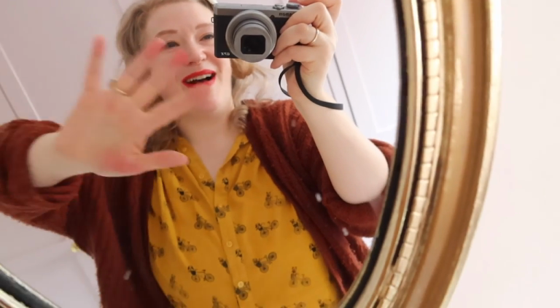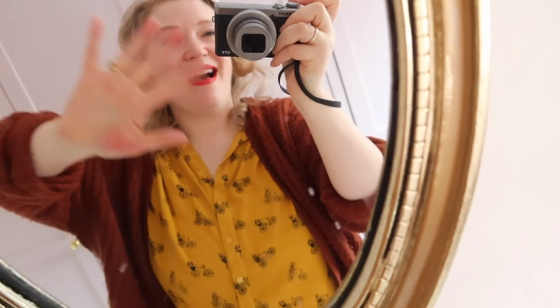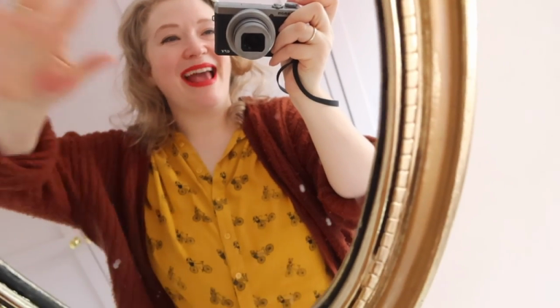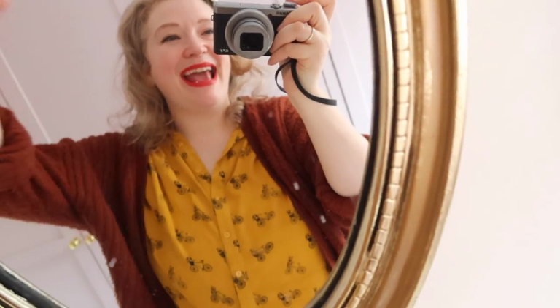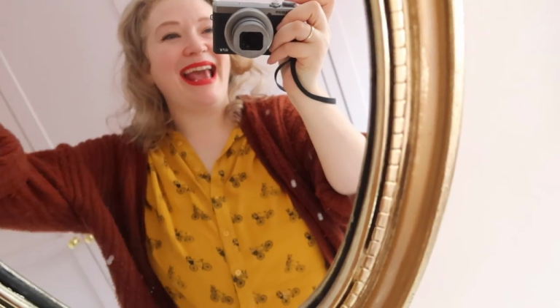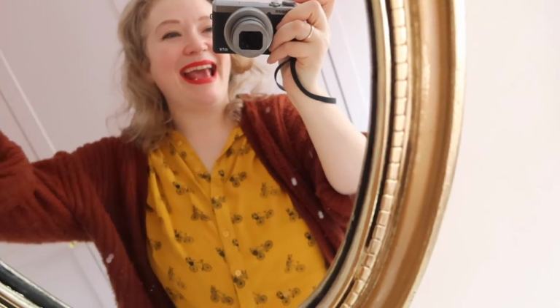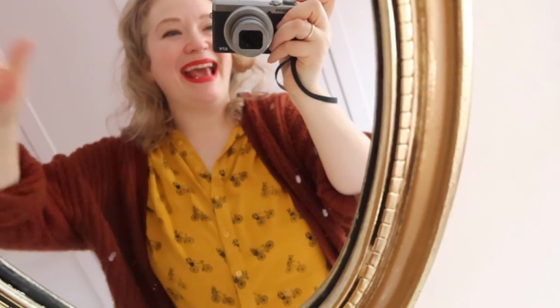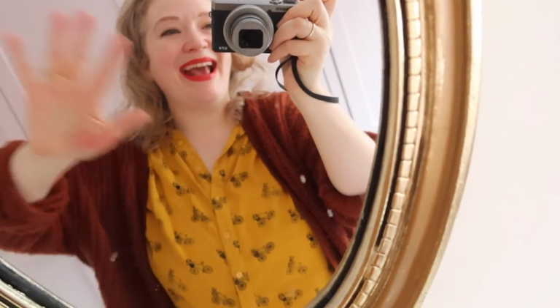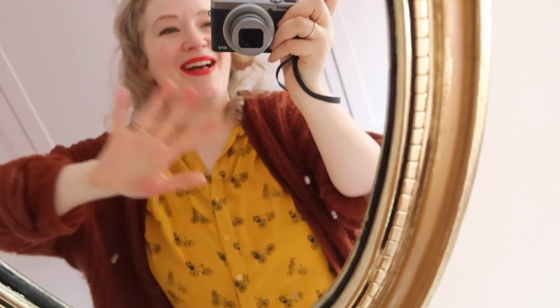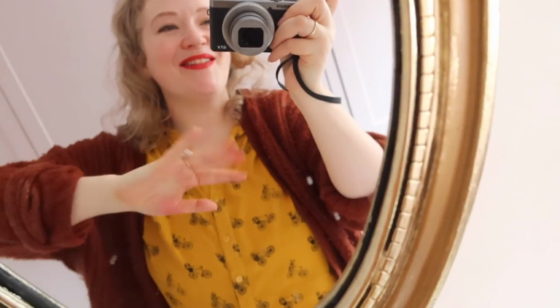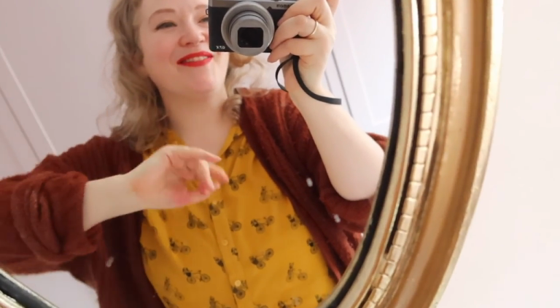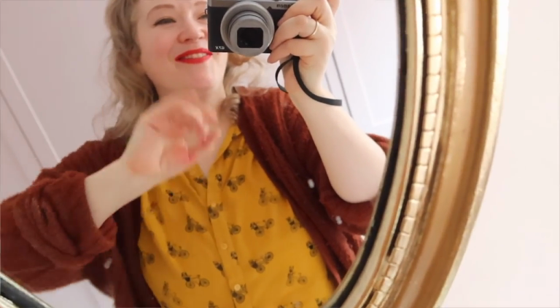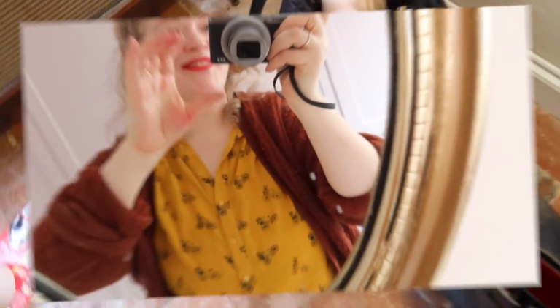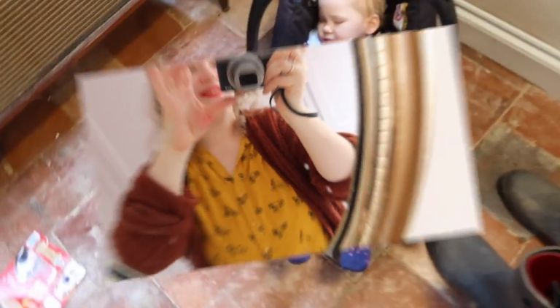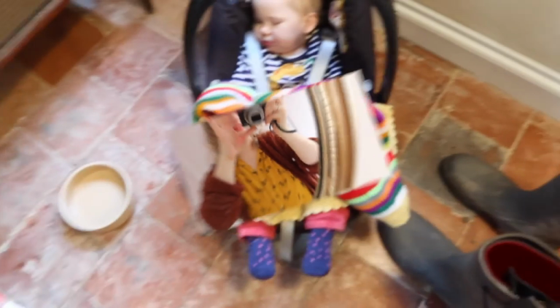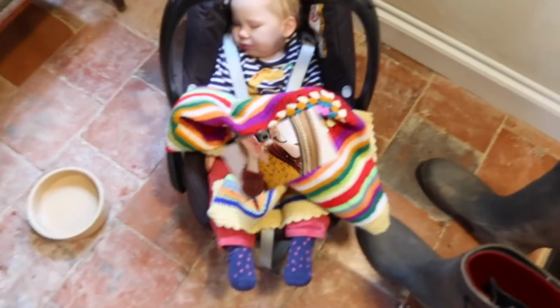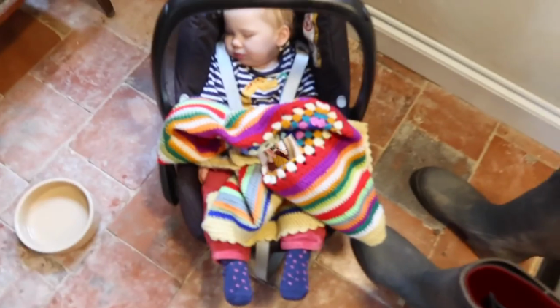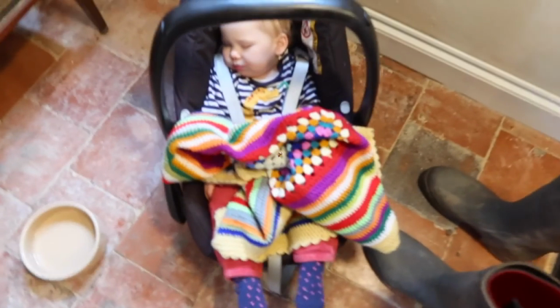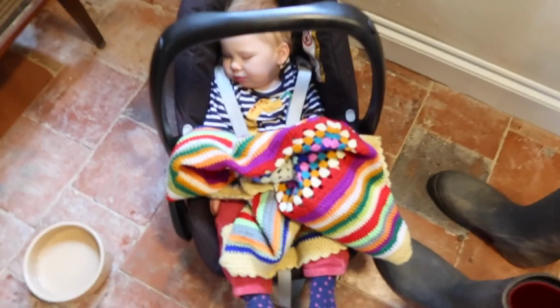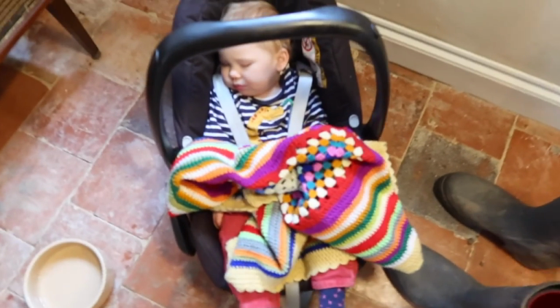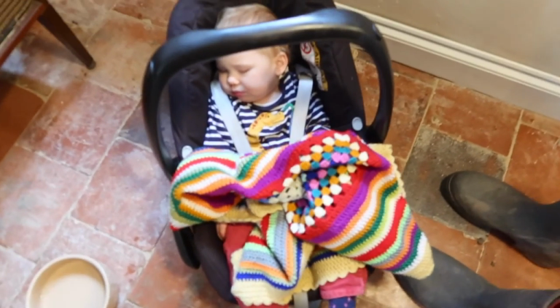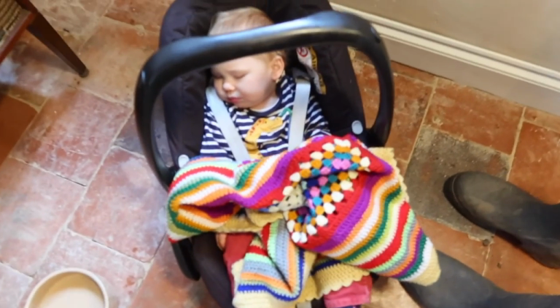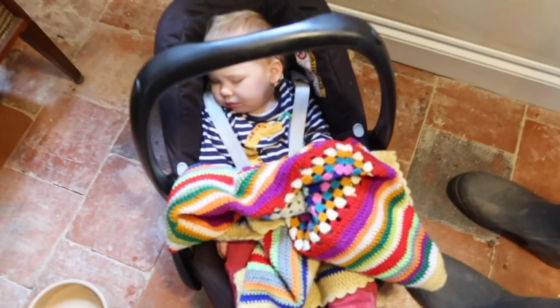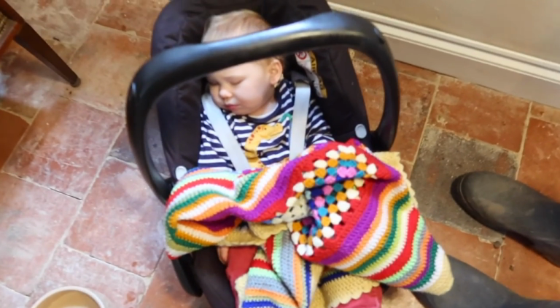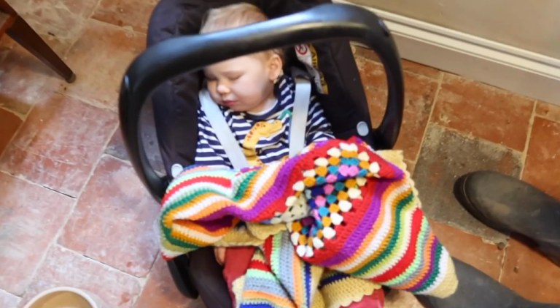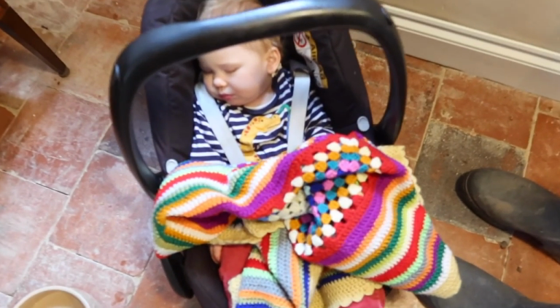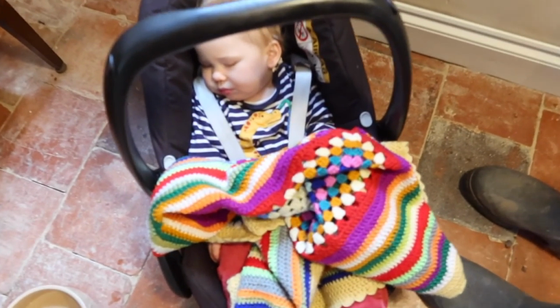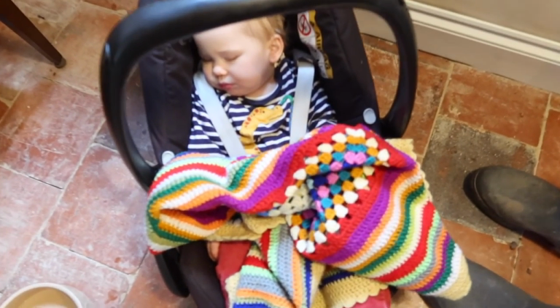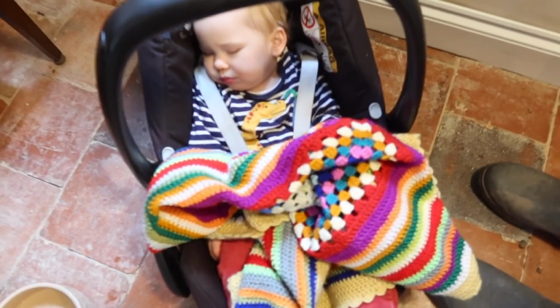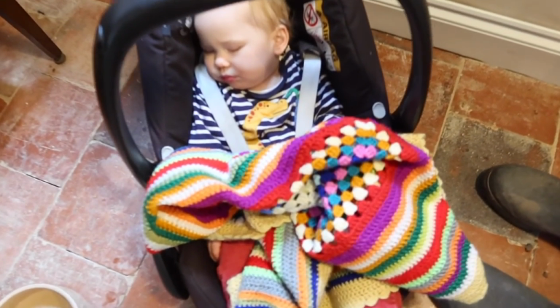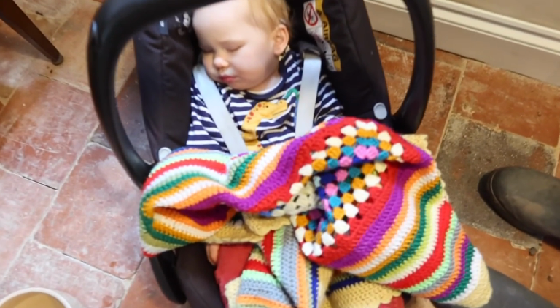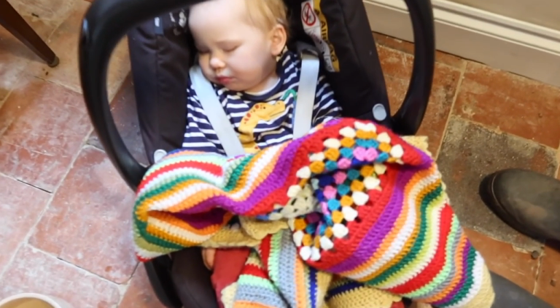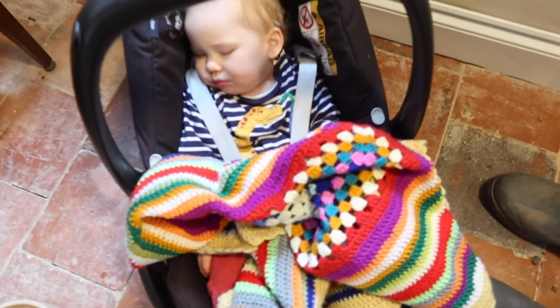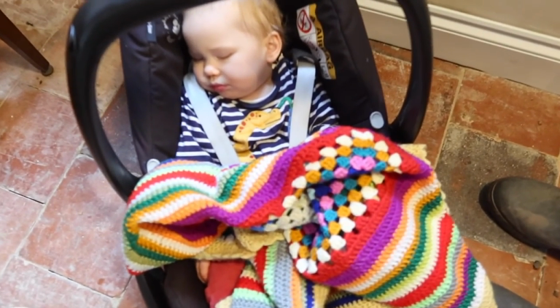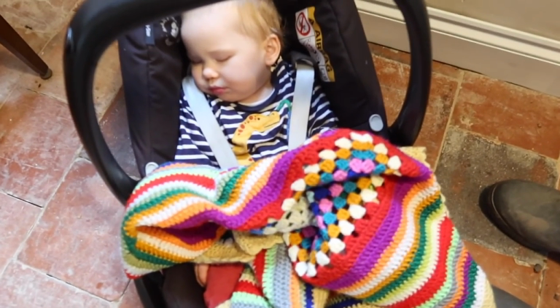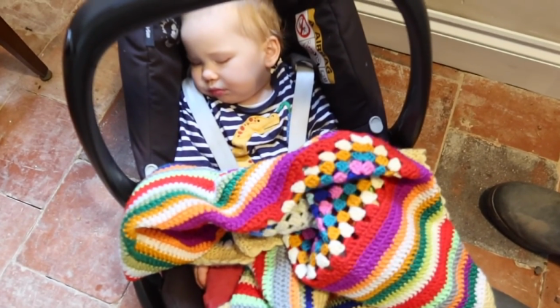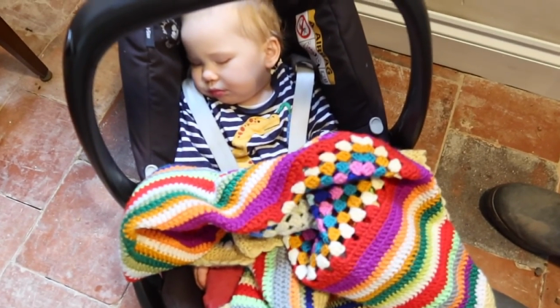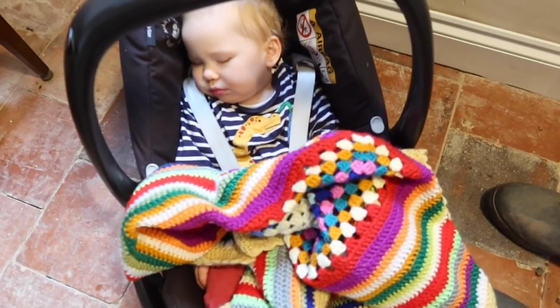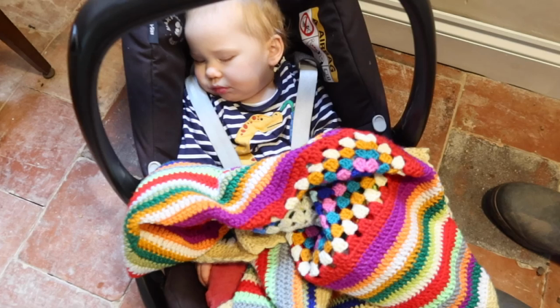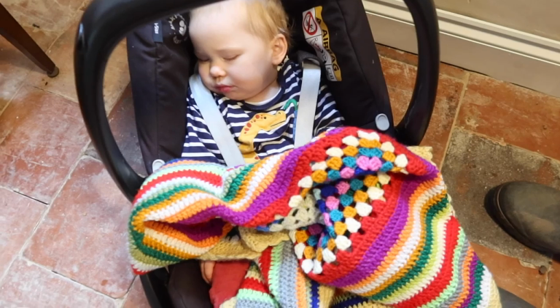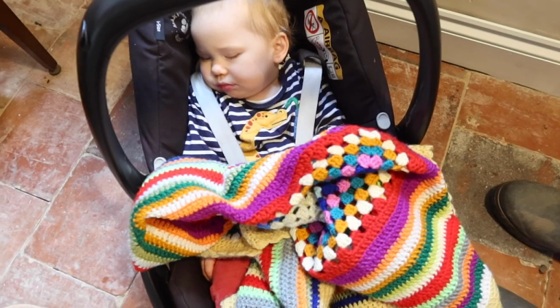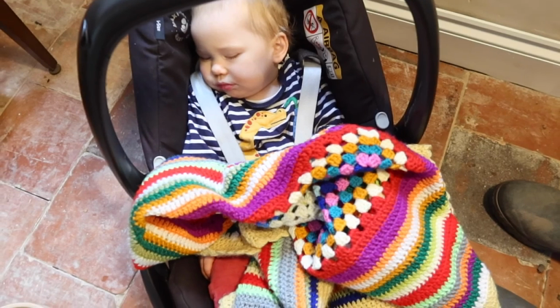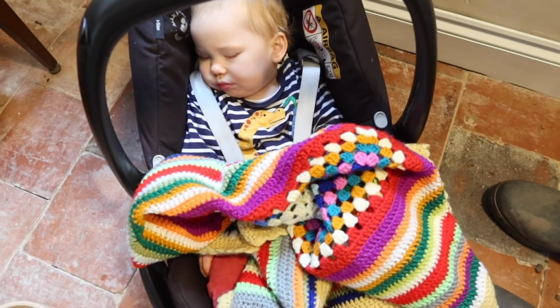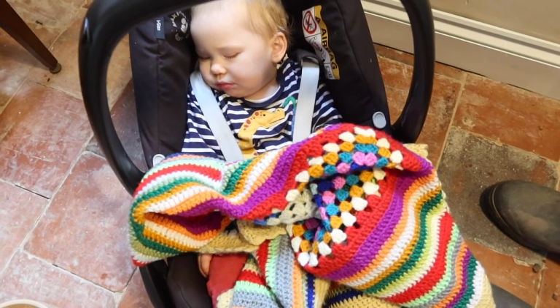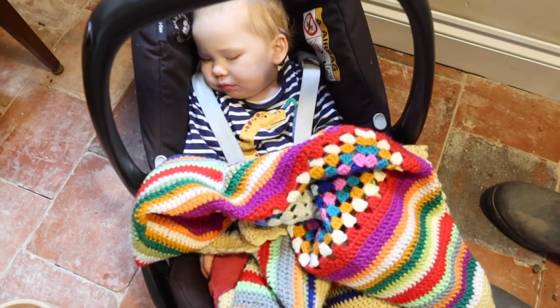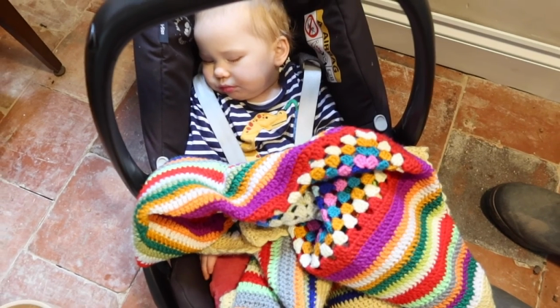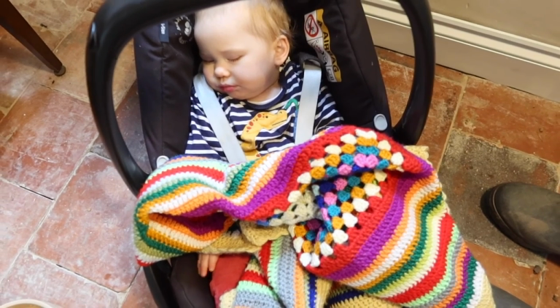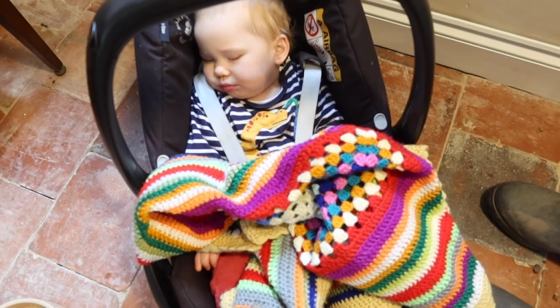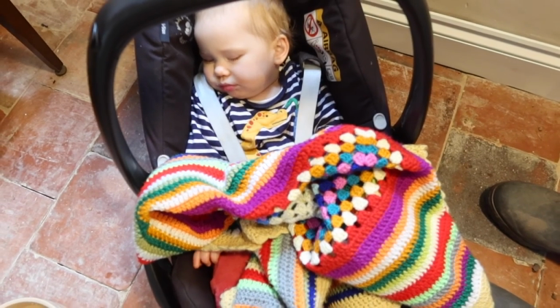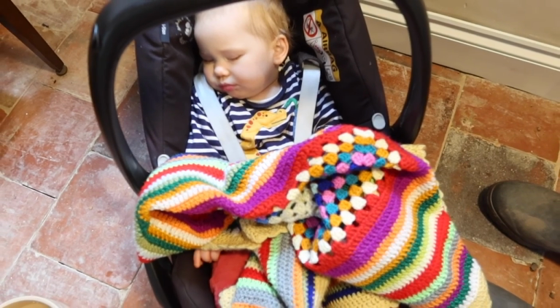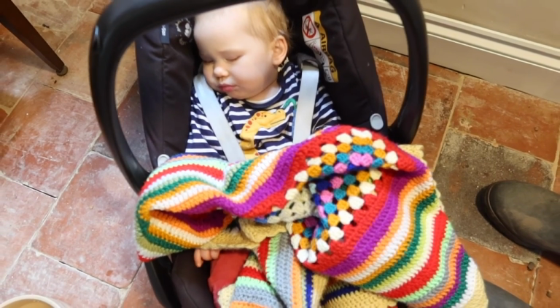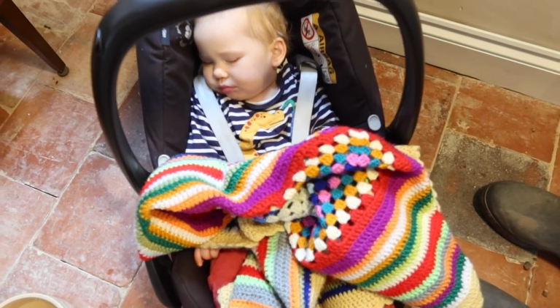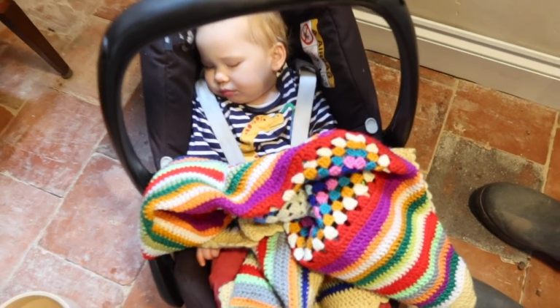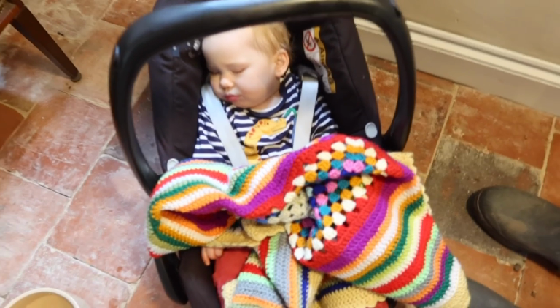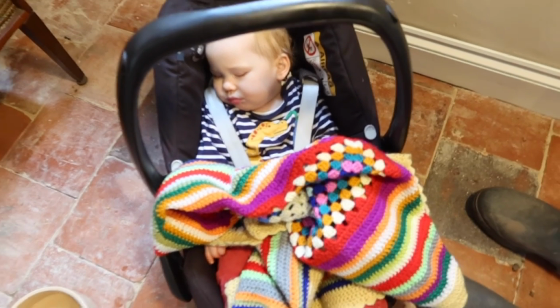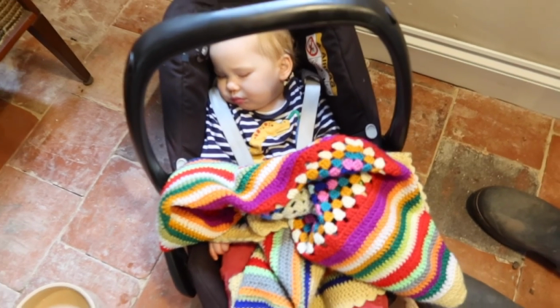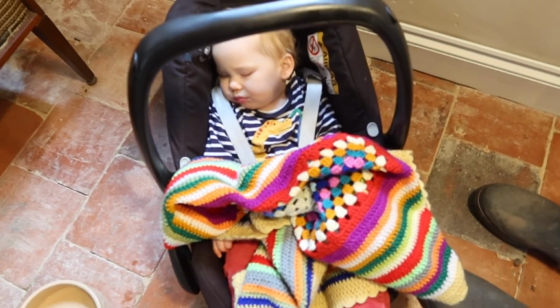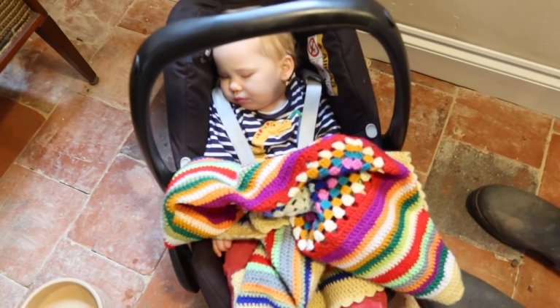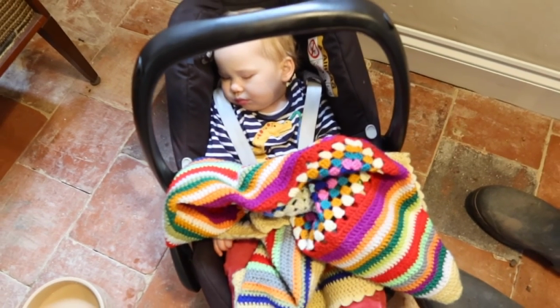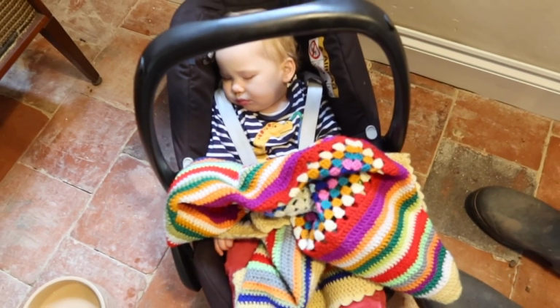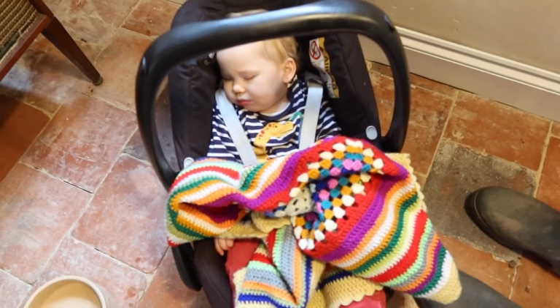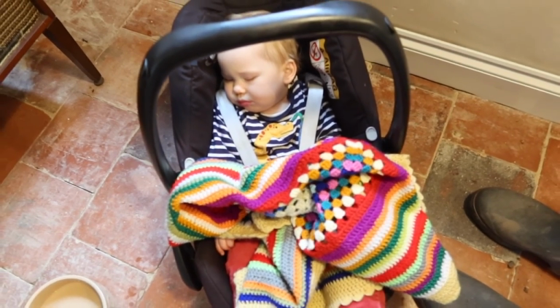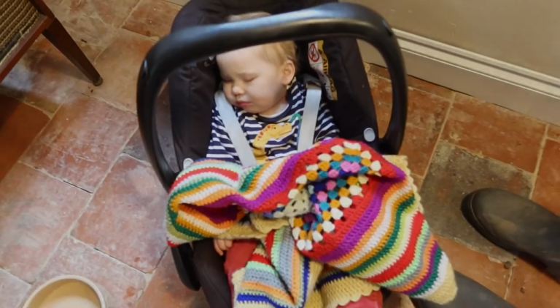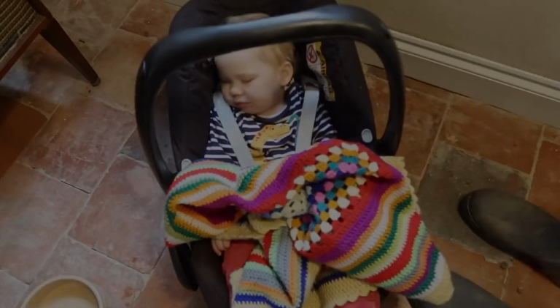Goodbye! Oh there she is — say bye Mary! Oh my god, I'm waking her up.